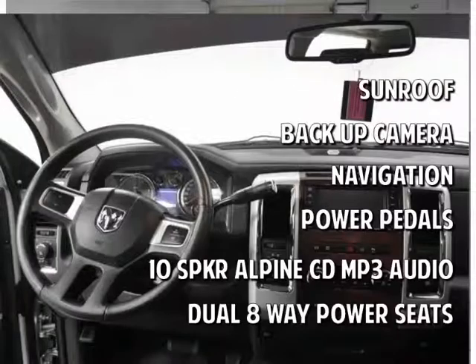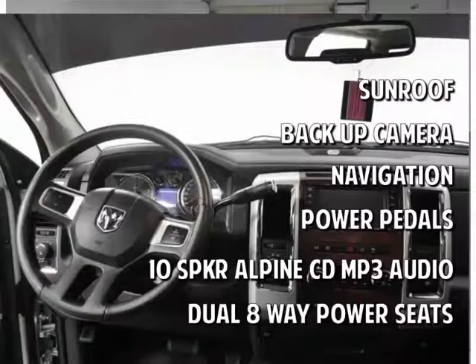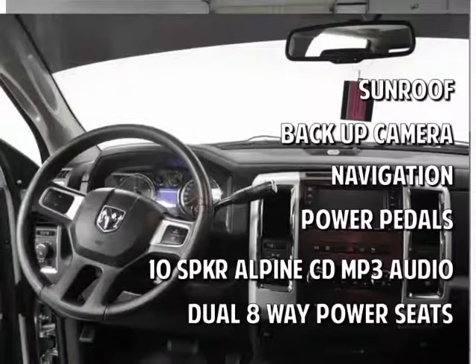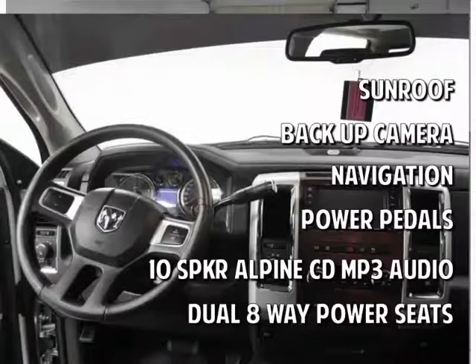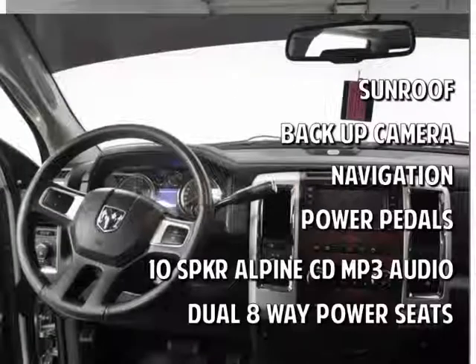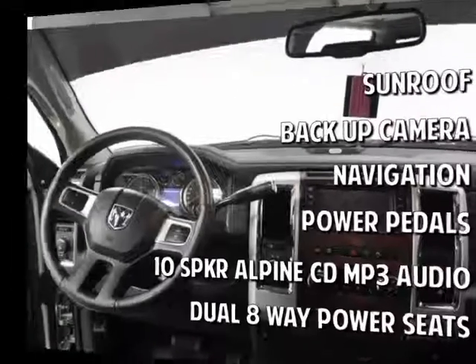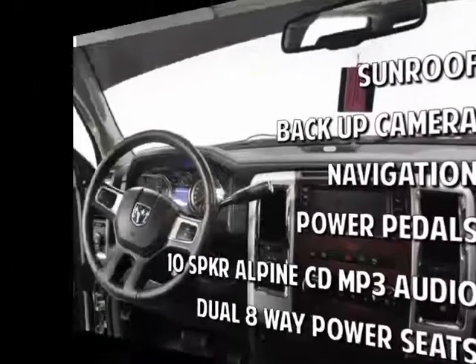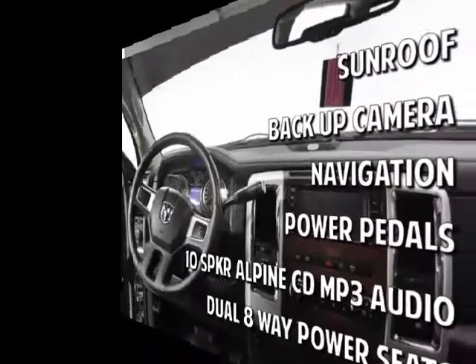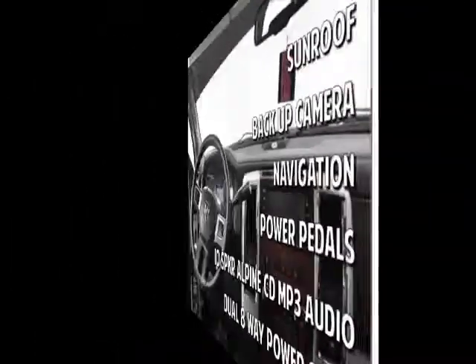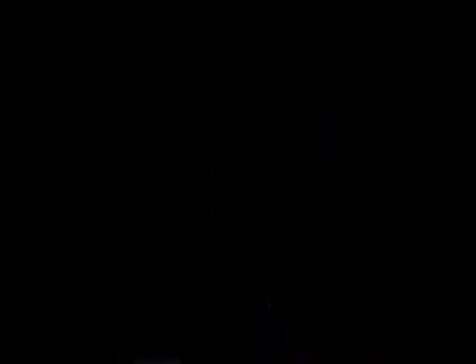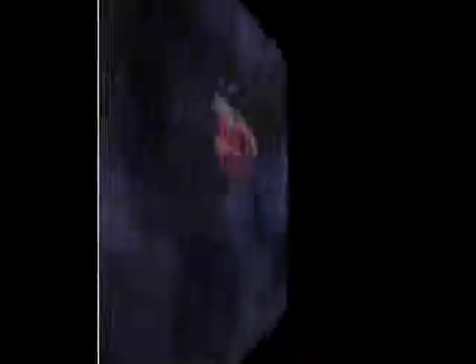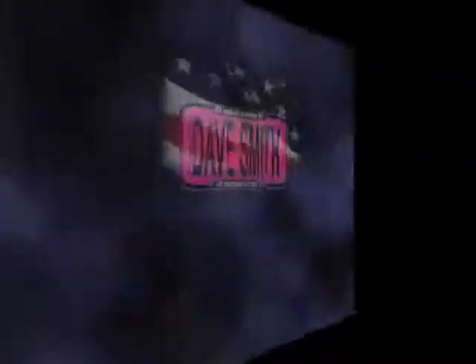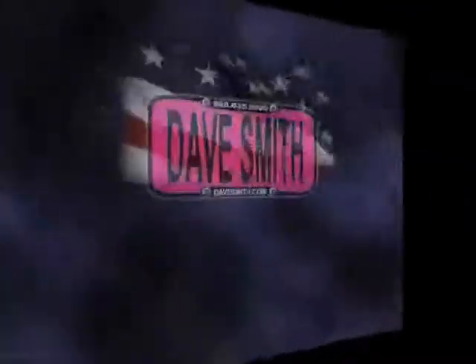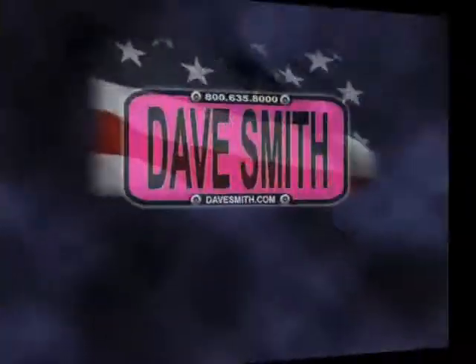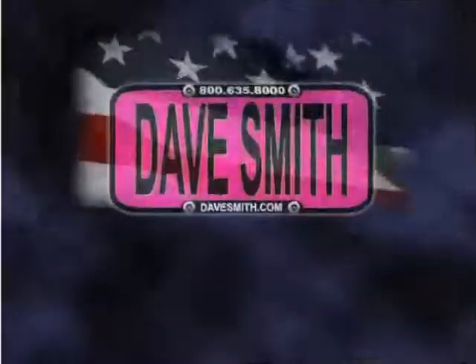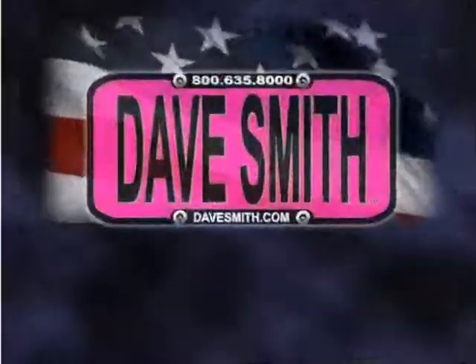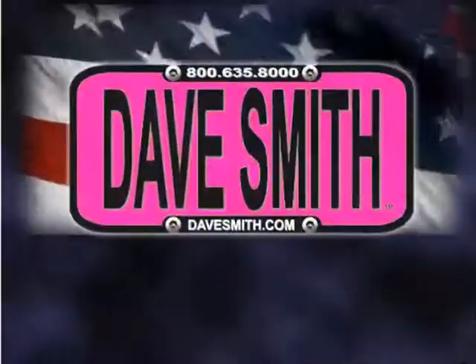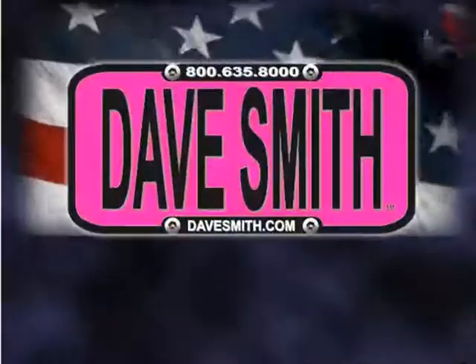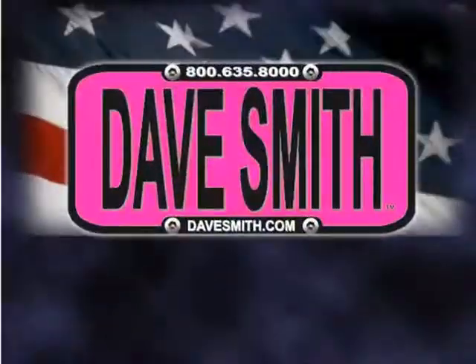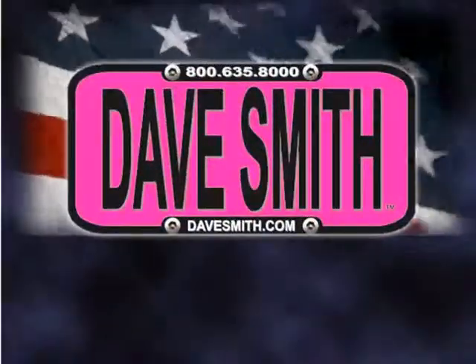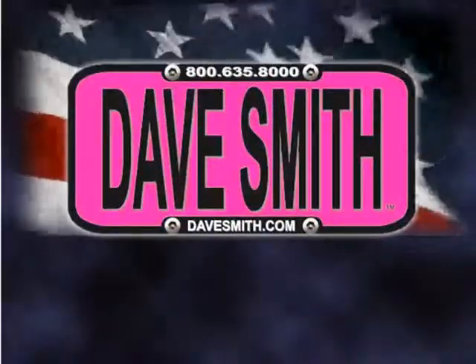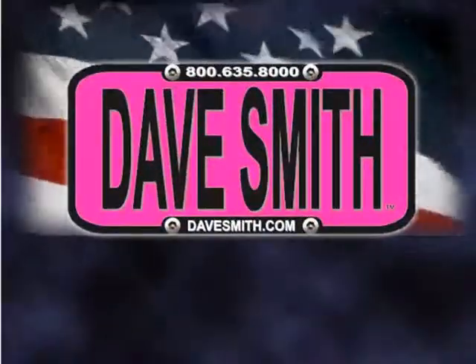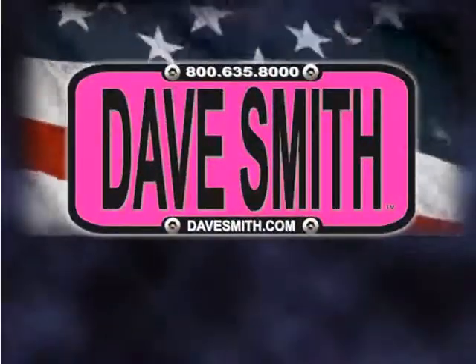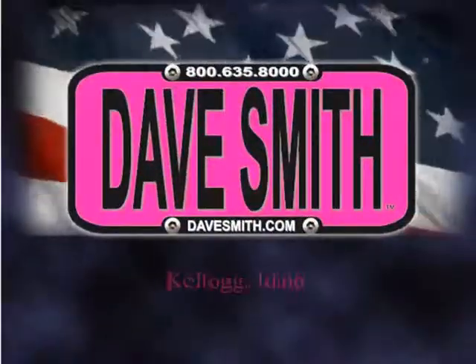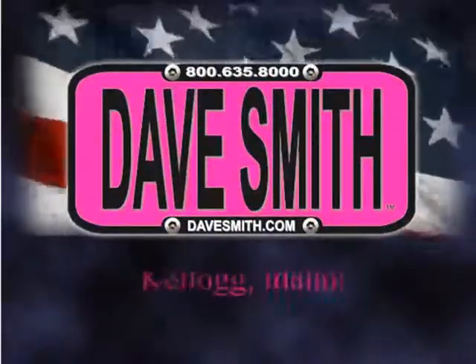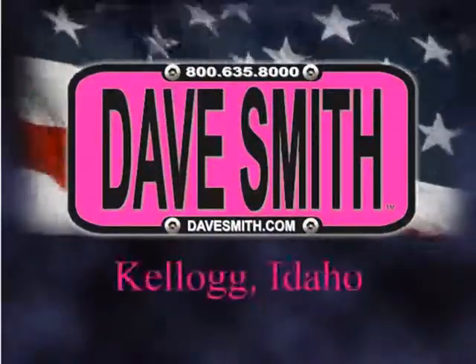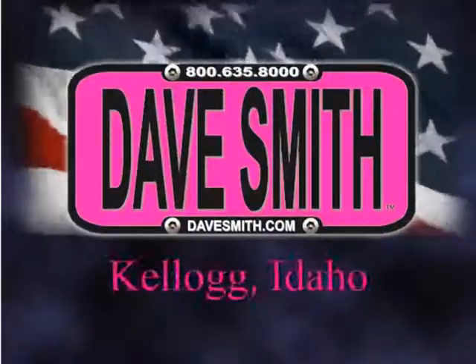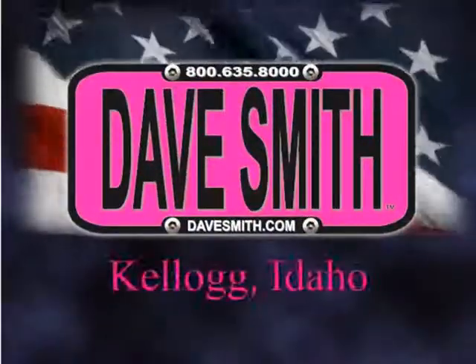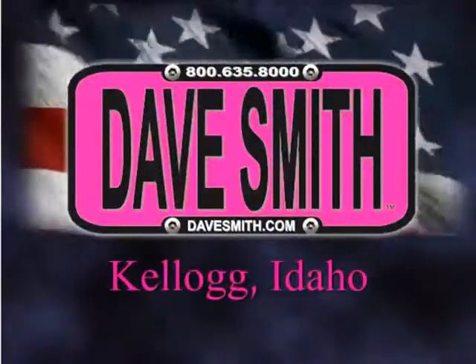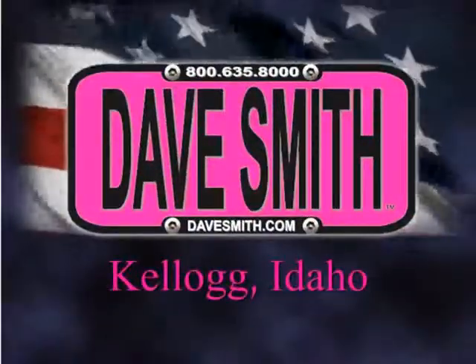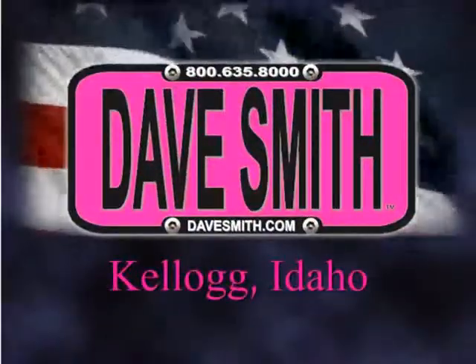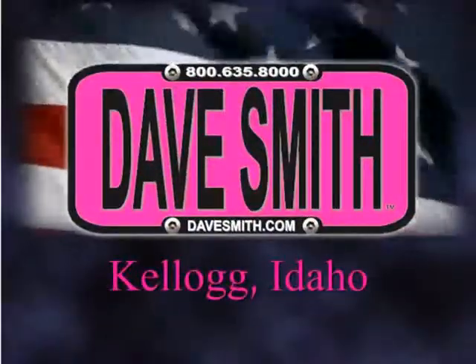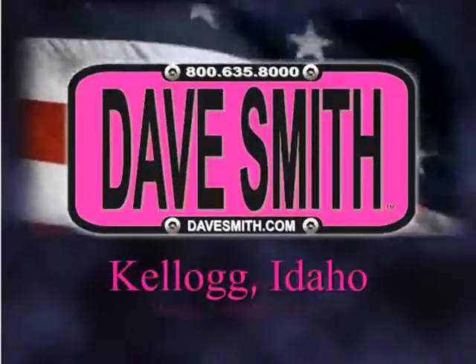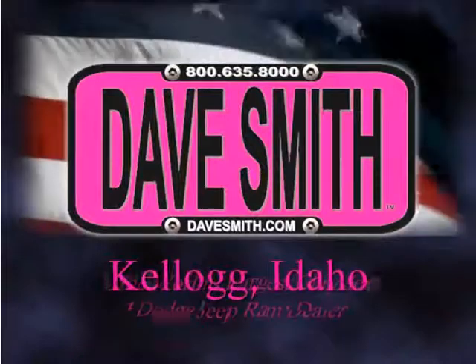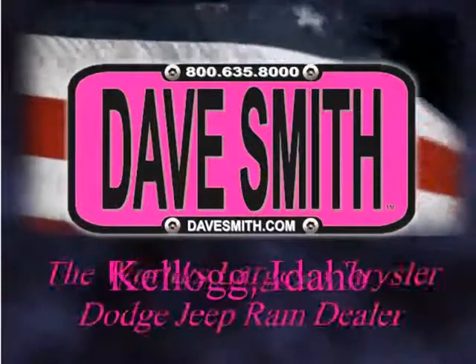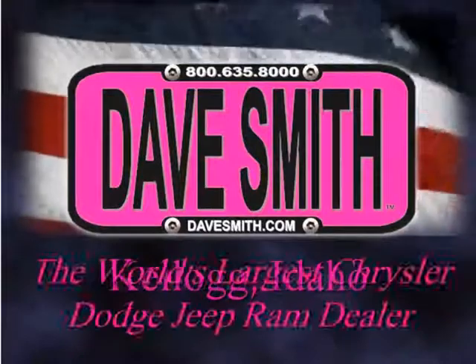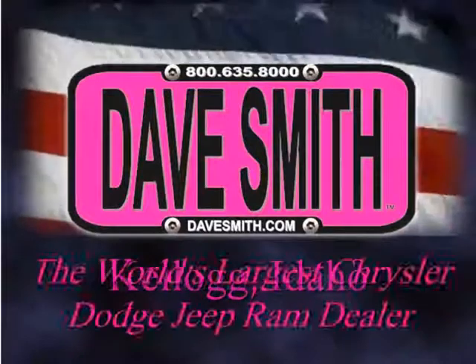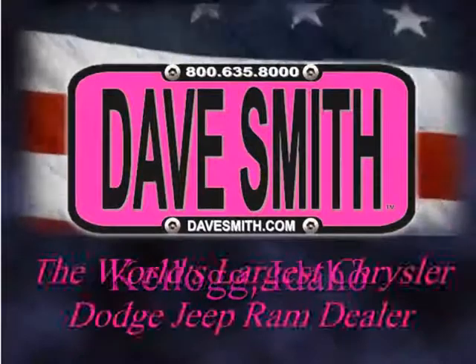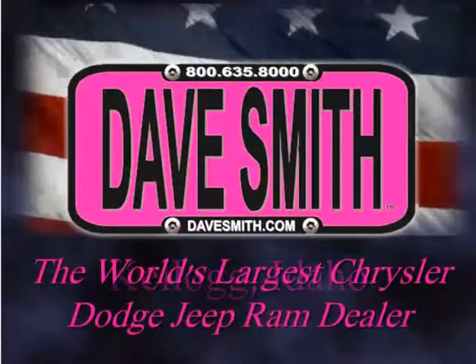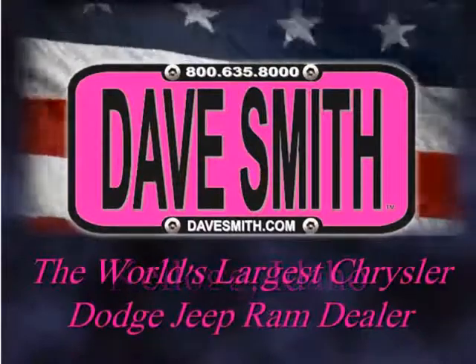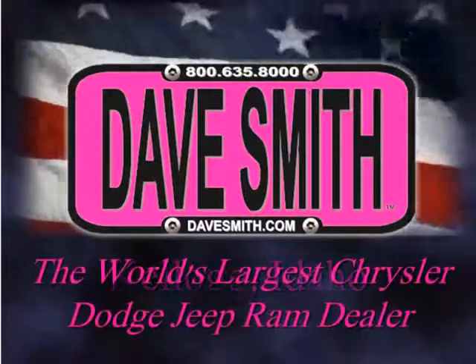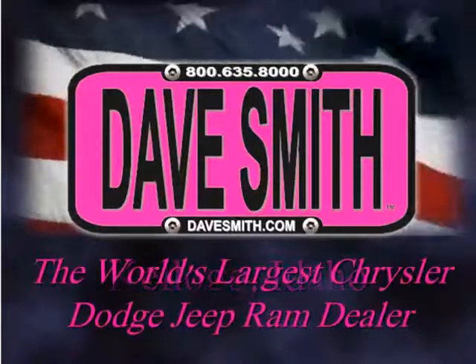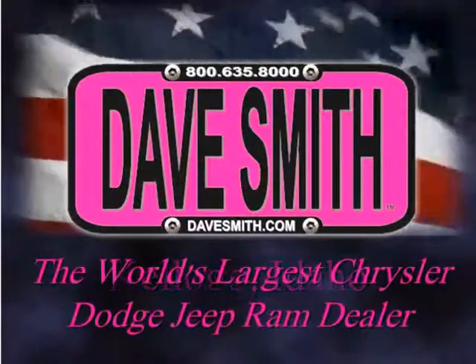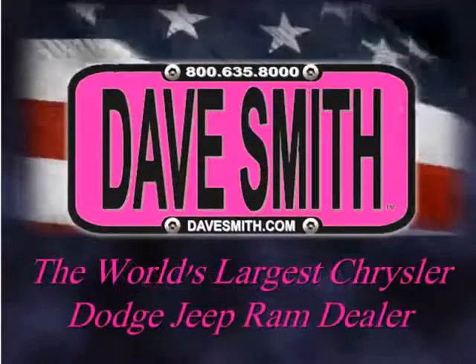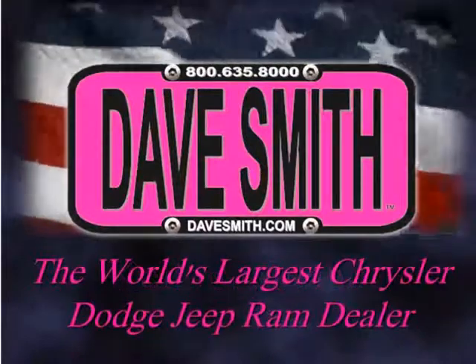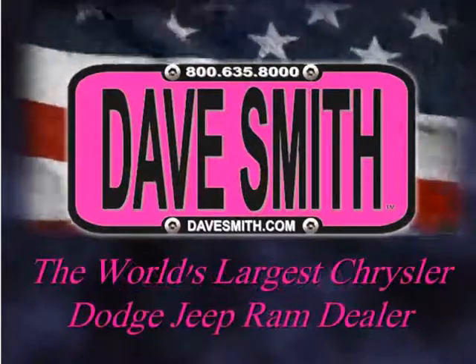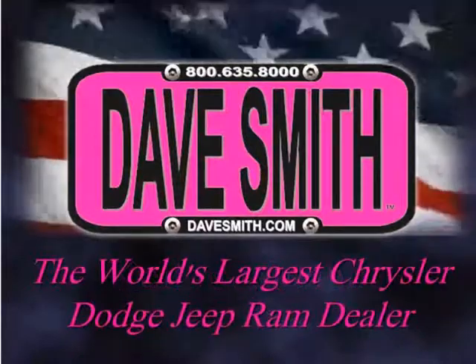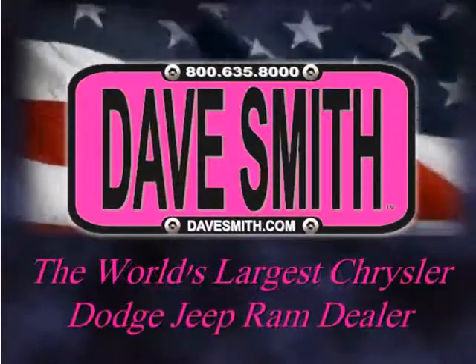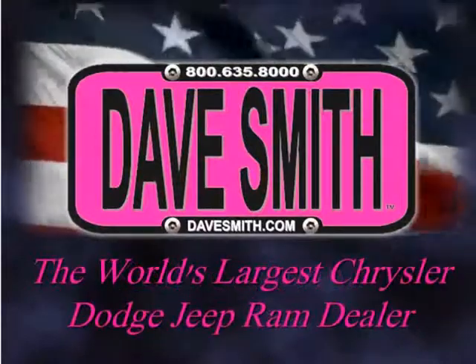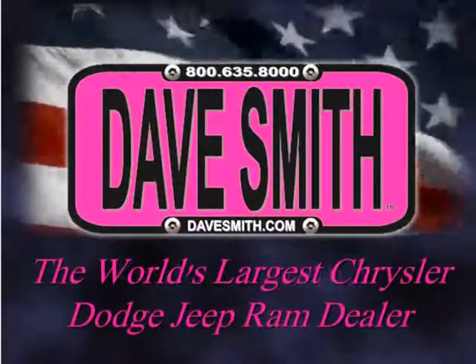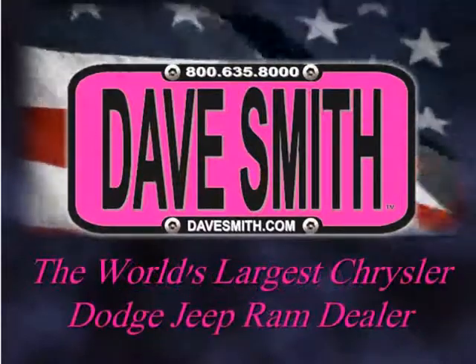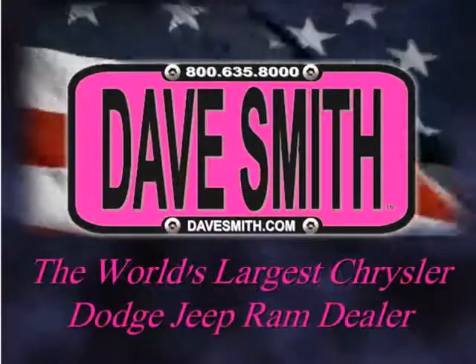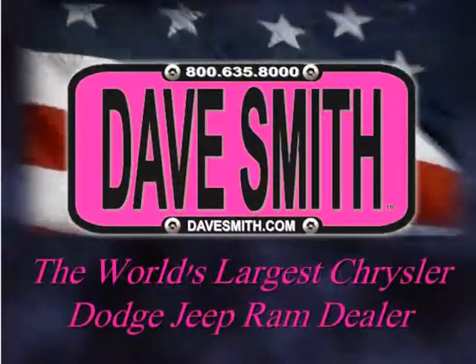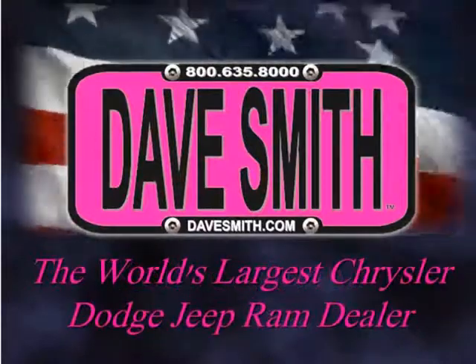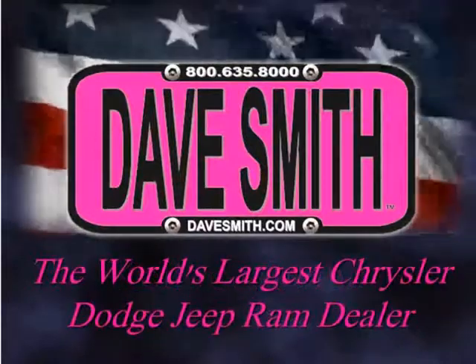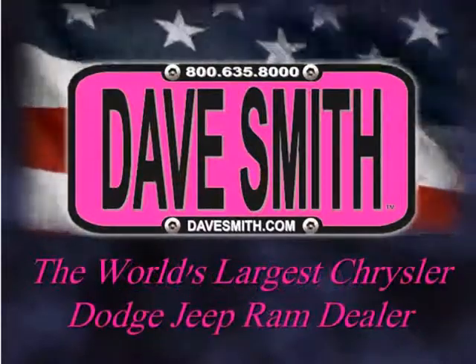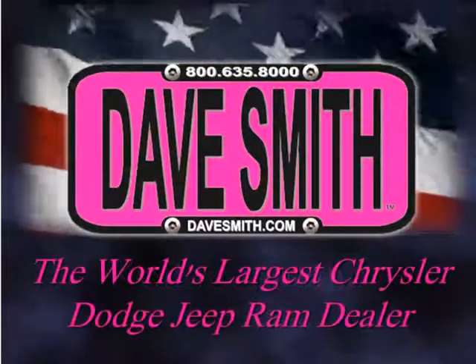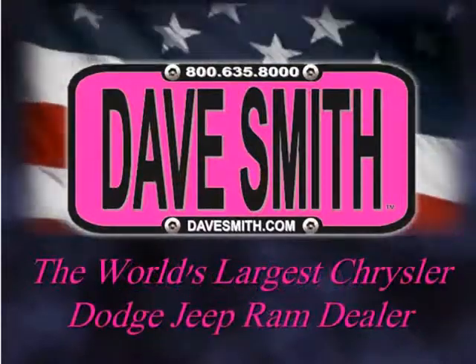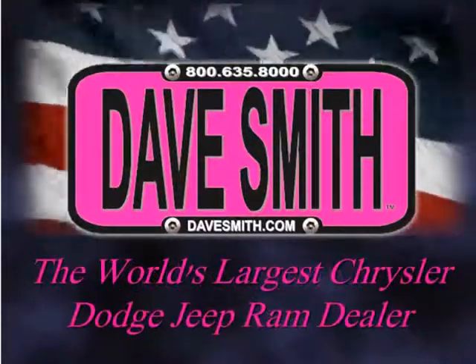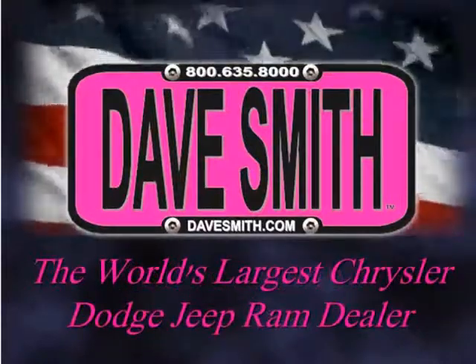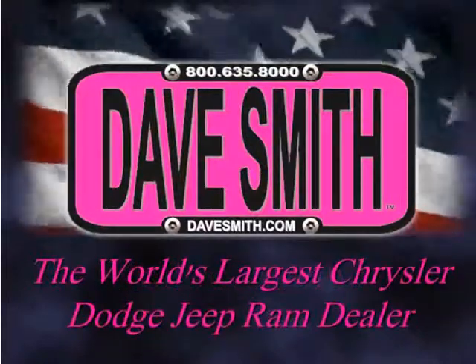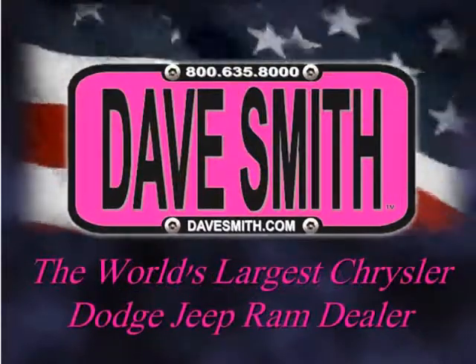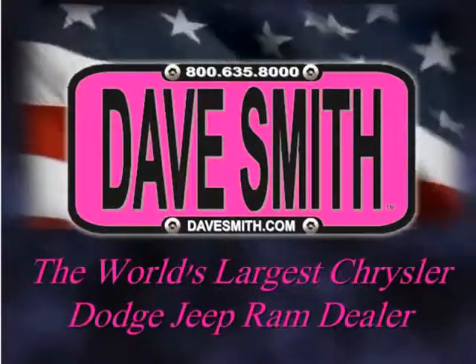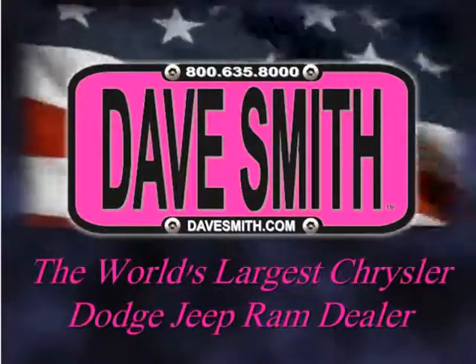See this truck and others like it at Dave Smith Motors of Kellogg, Idaho — the world's largest Chrysler, Dodge, Jeep, and Ram dealer.